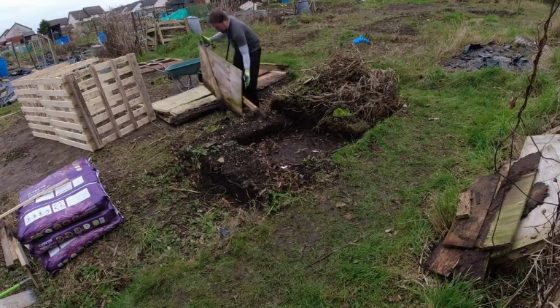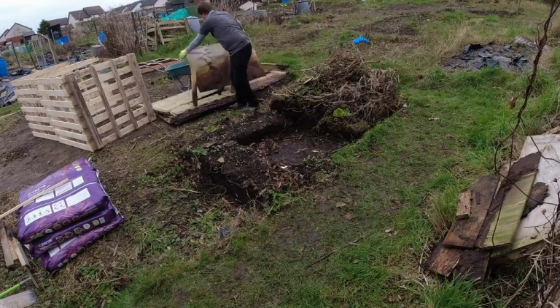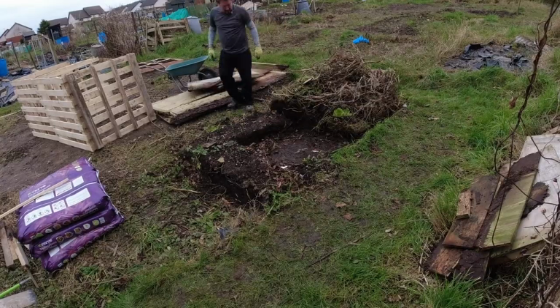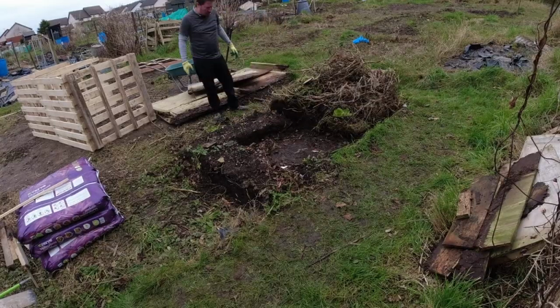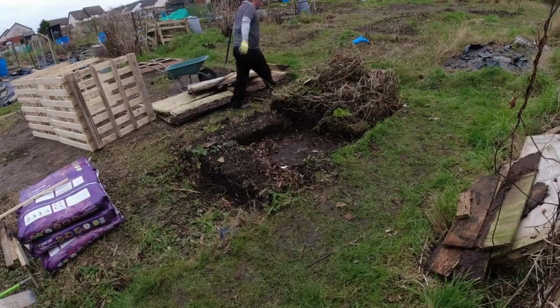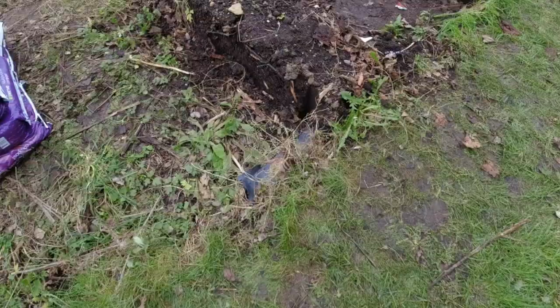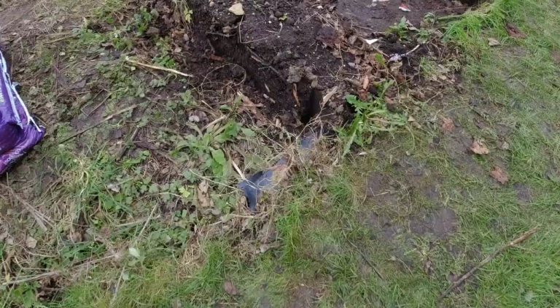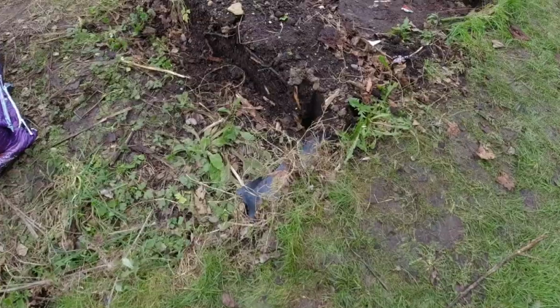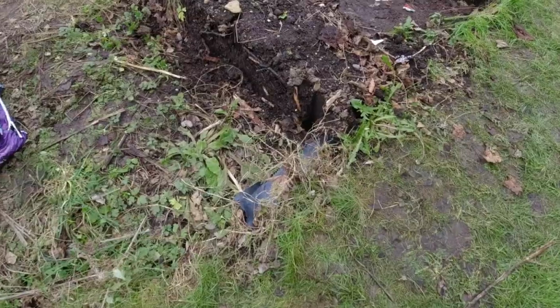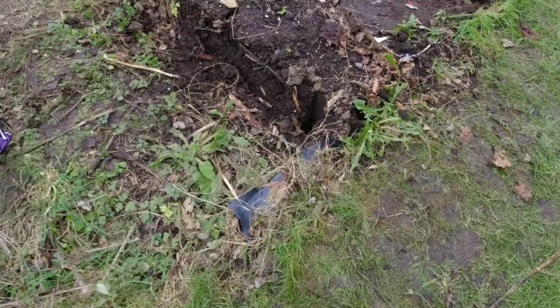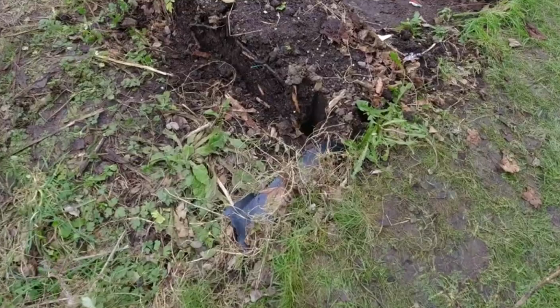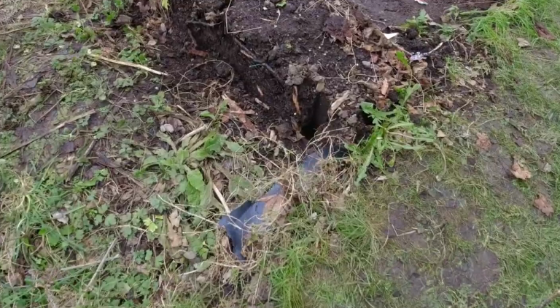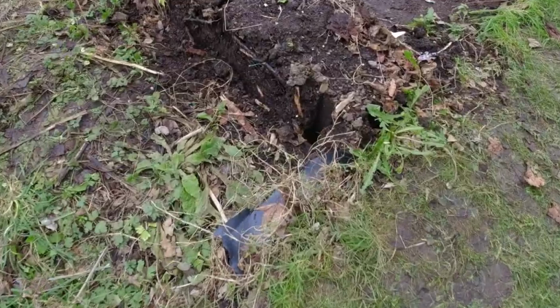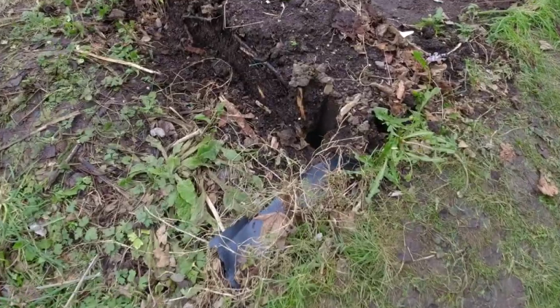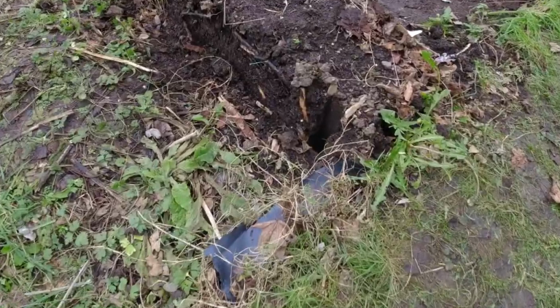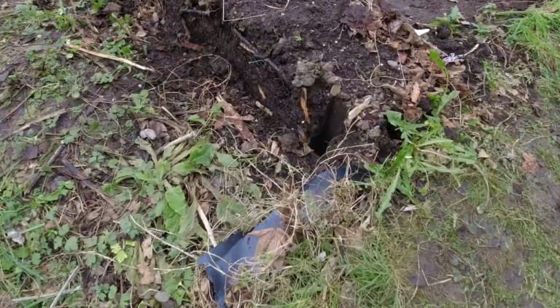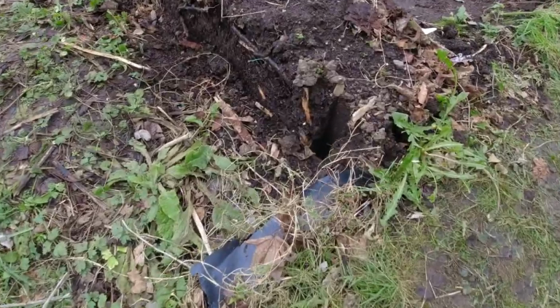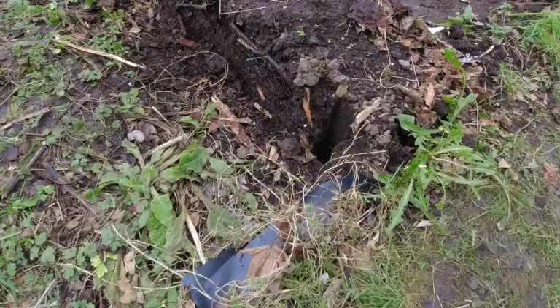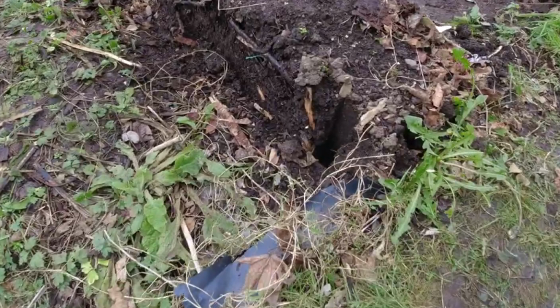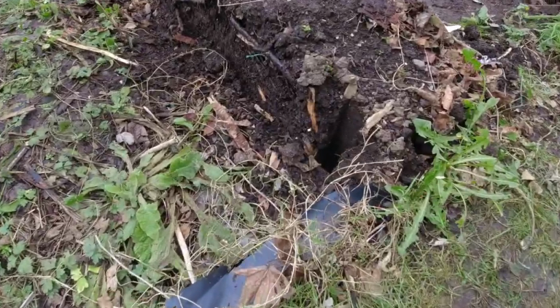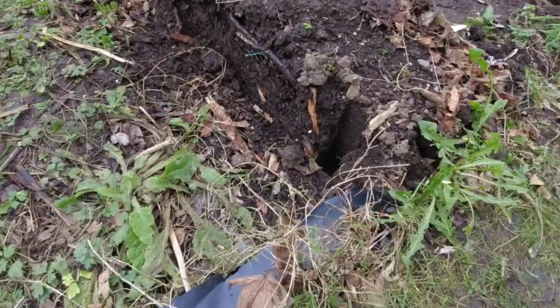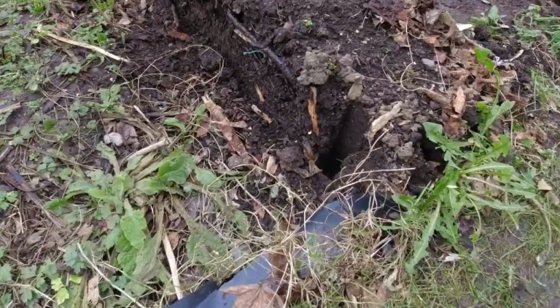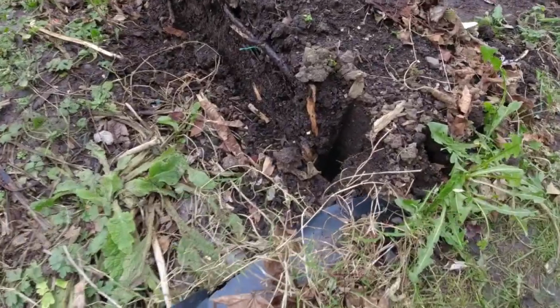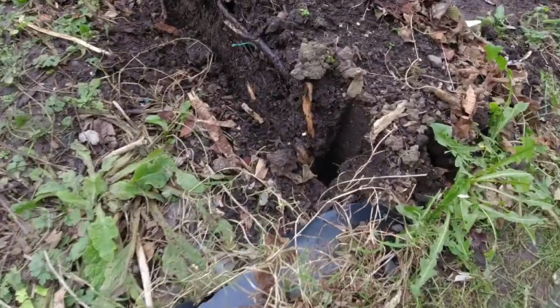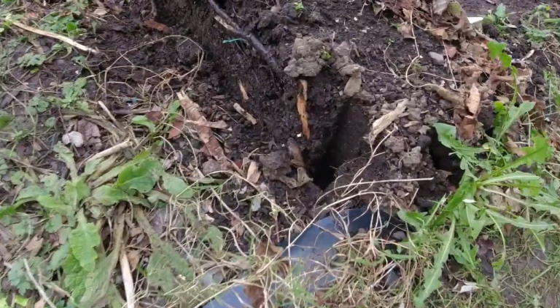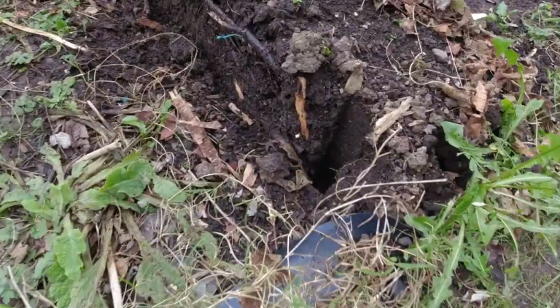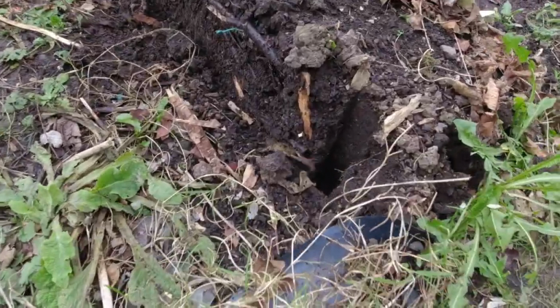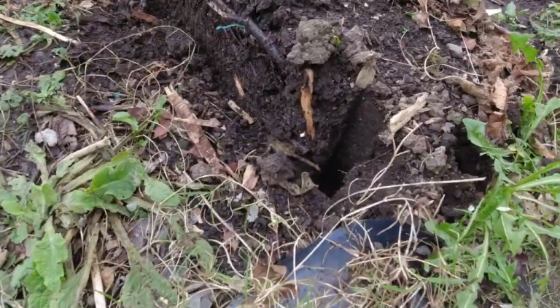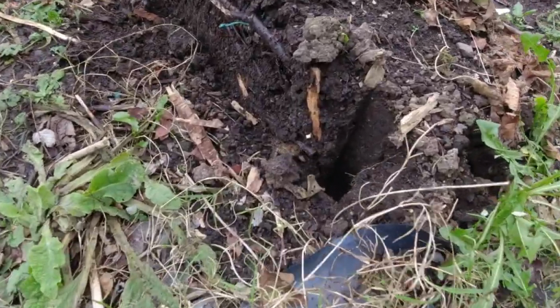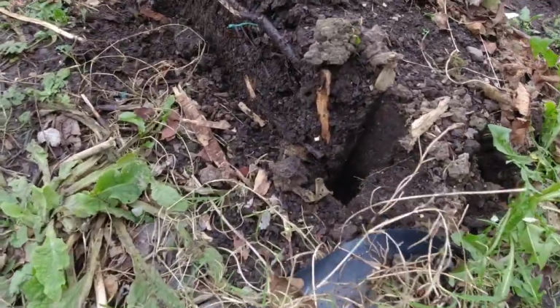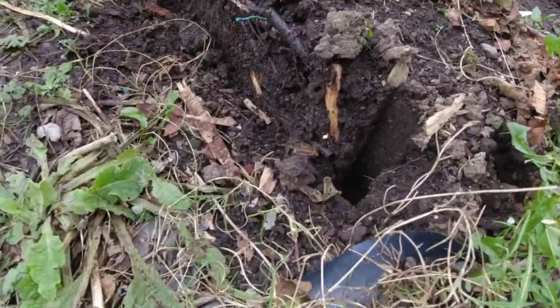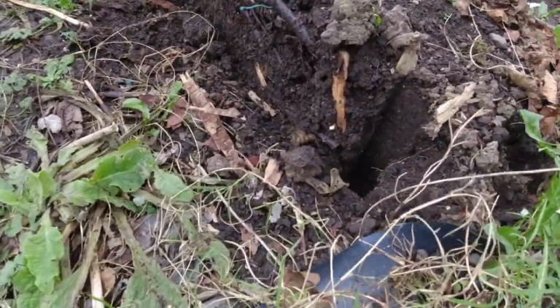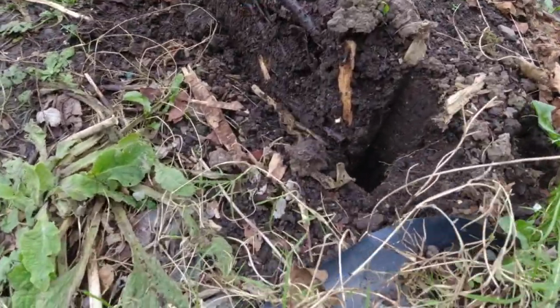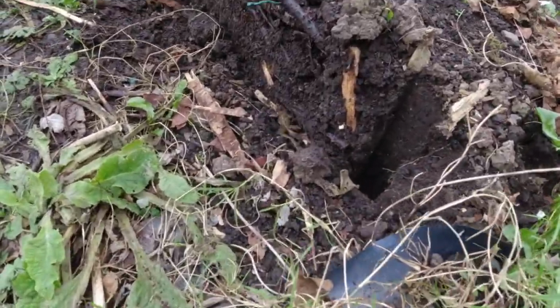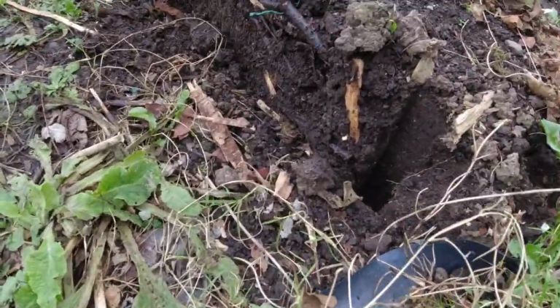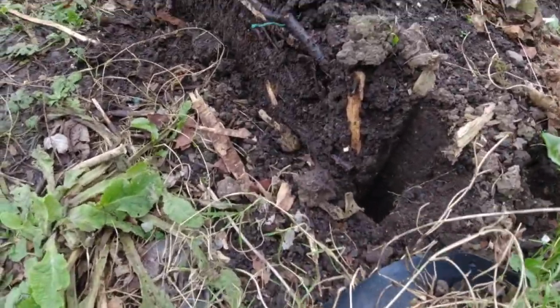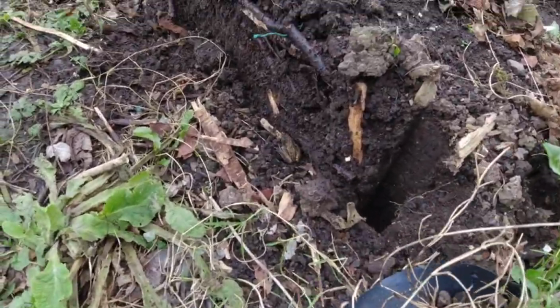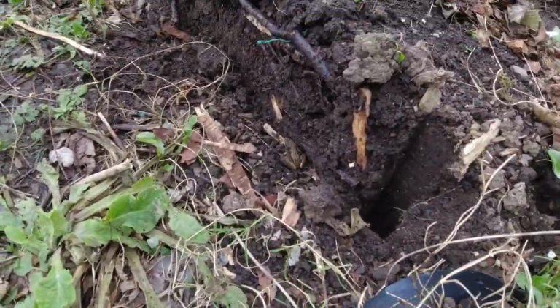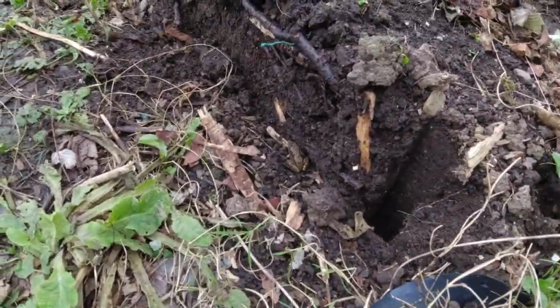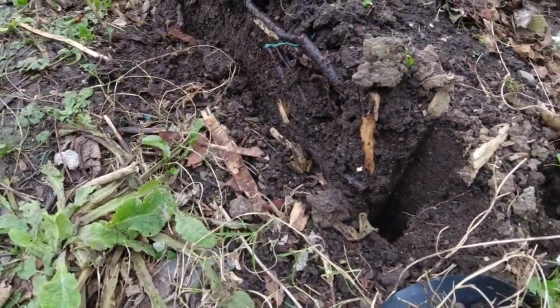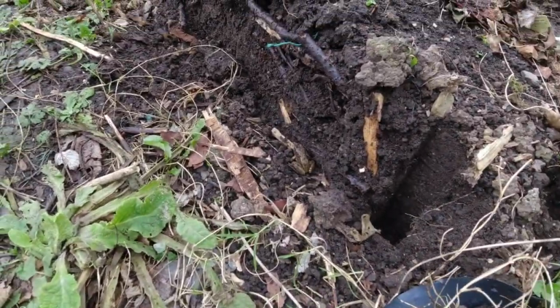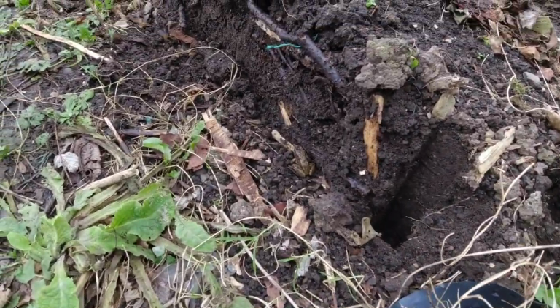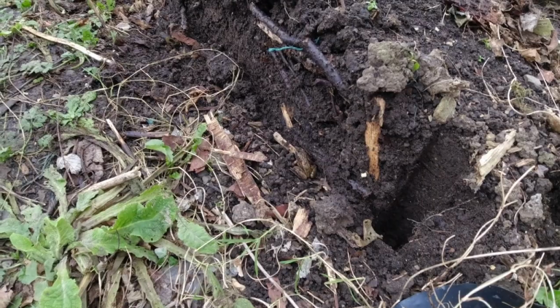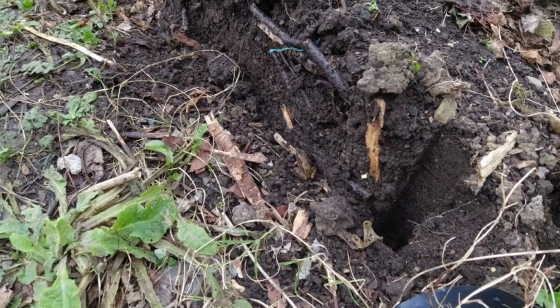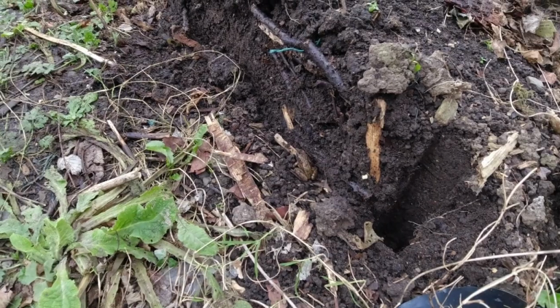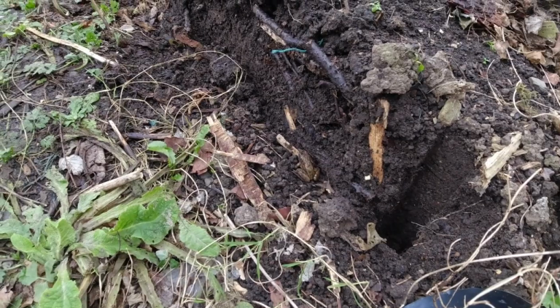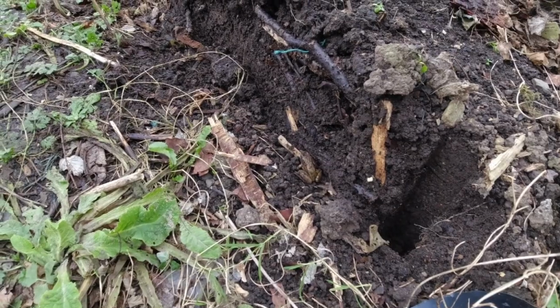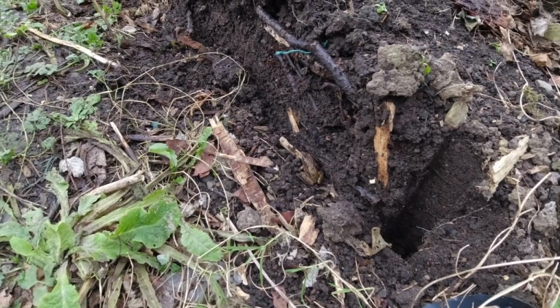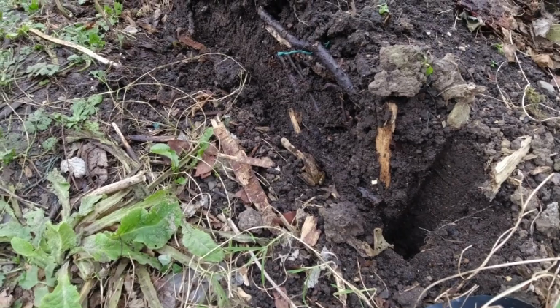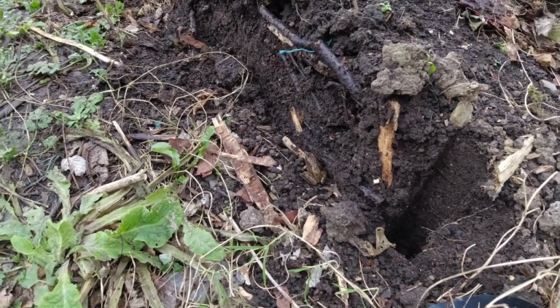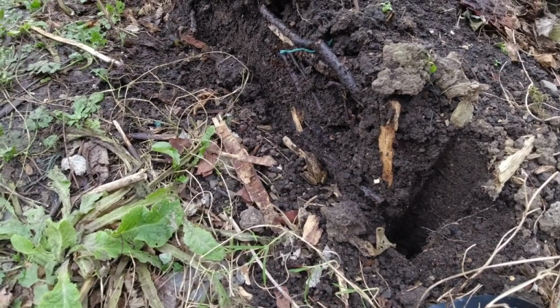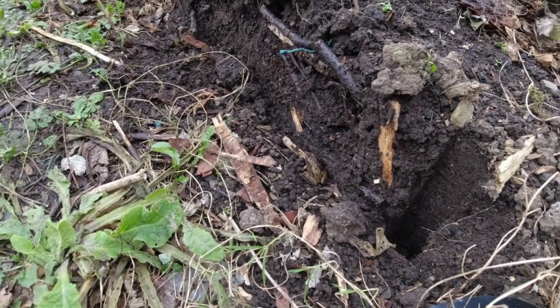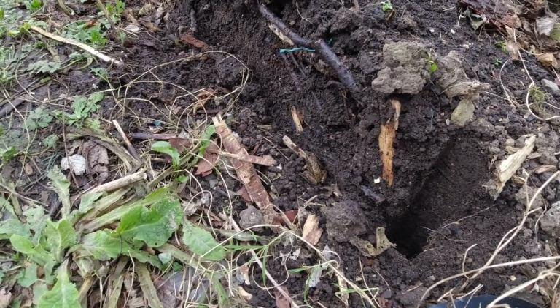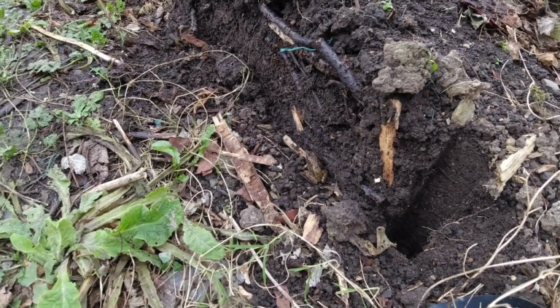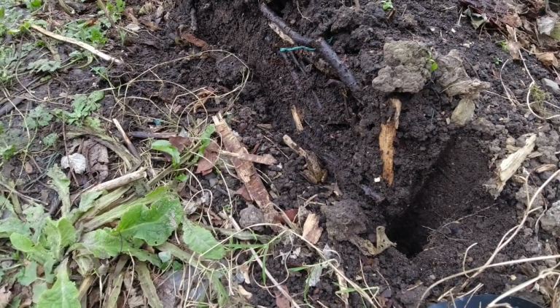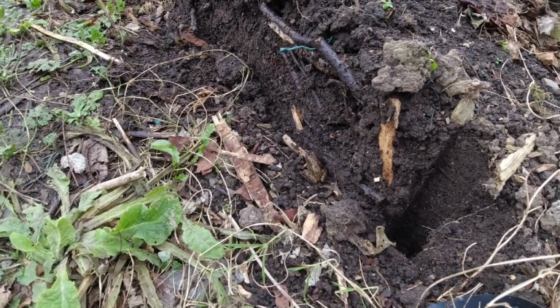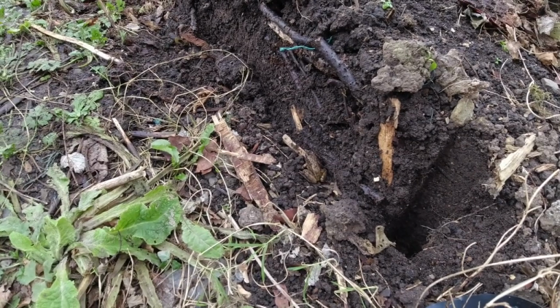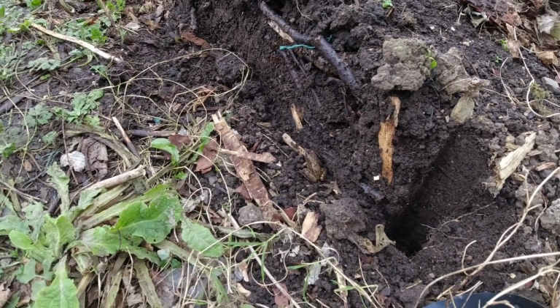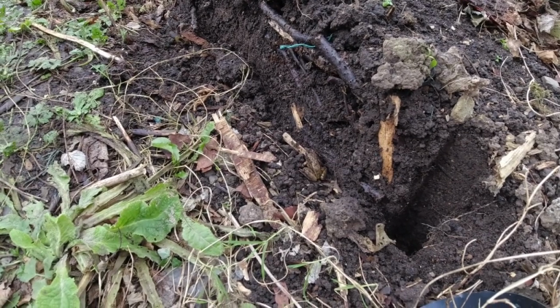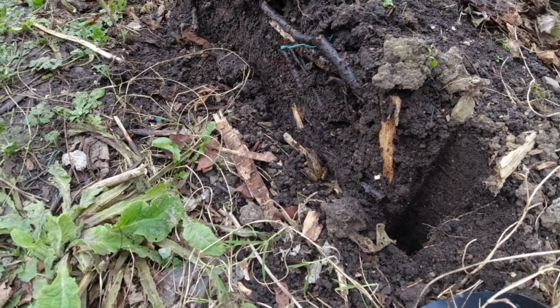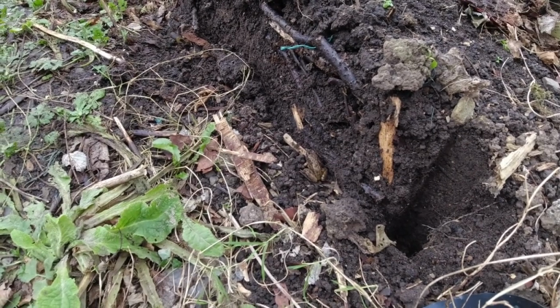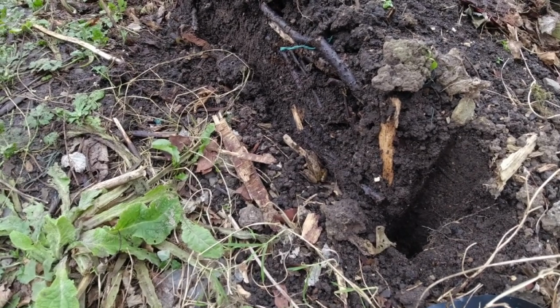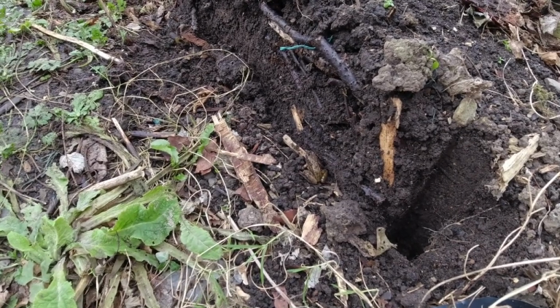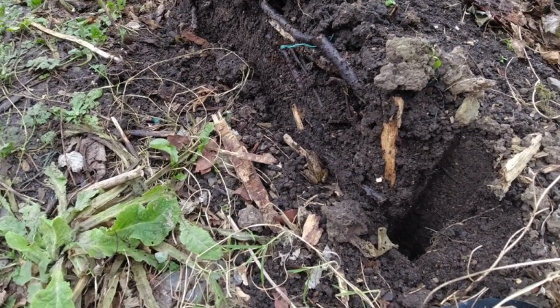I don't know if you can see but there's a tiny little frog. I don't know where he's come from. Where is he?